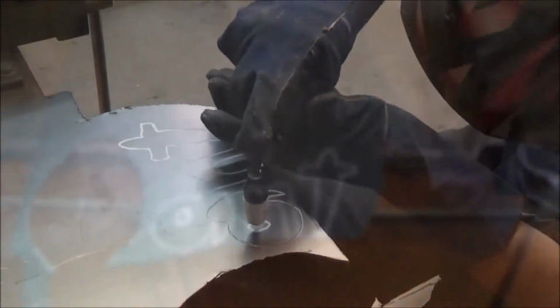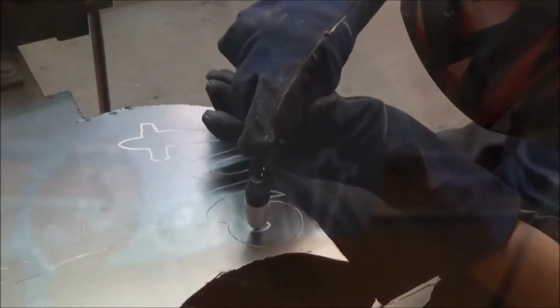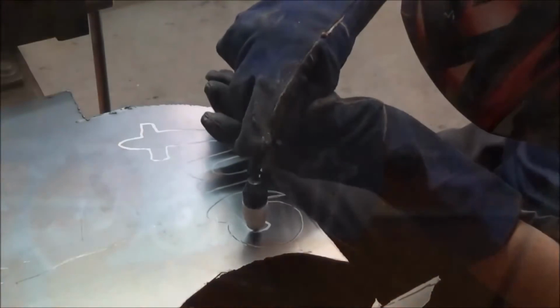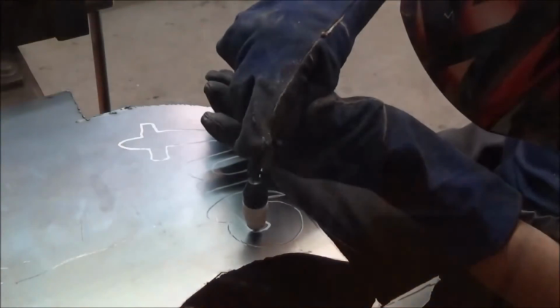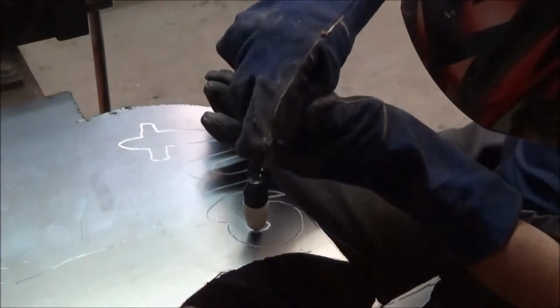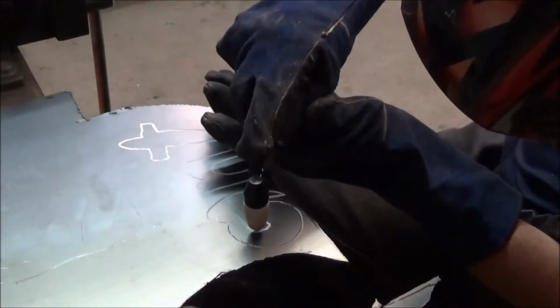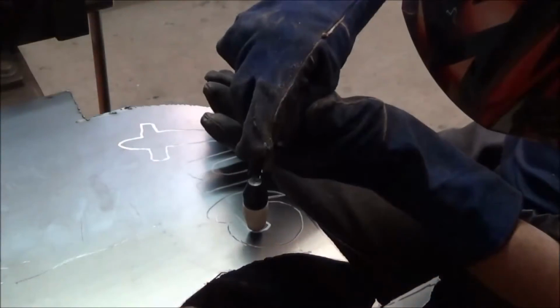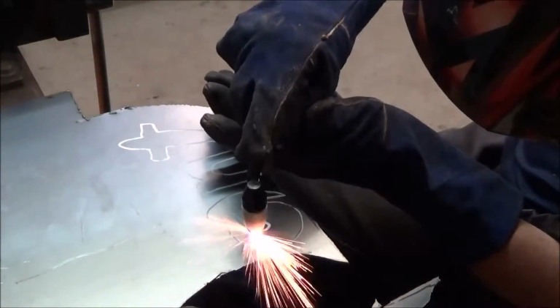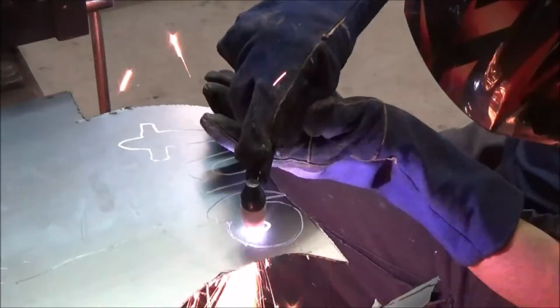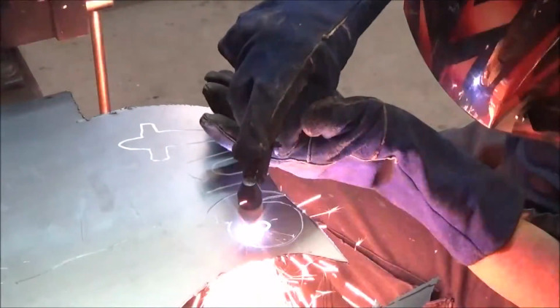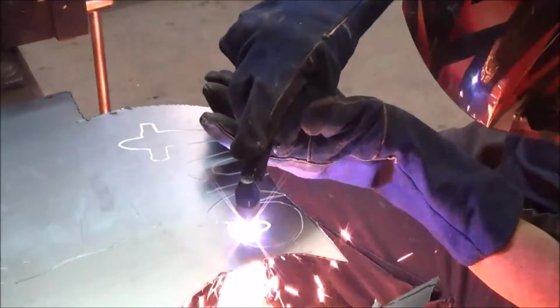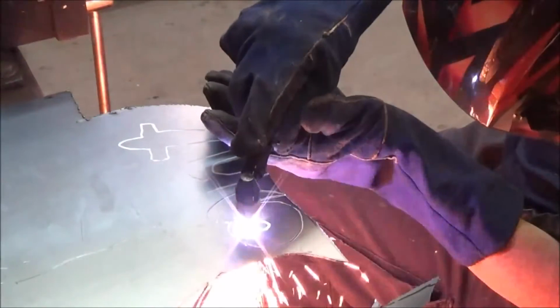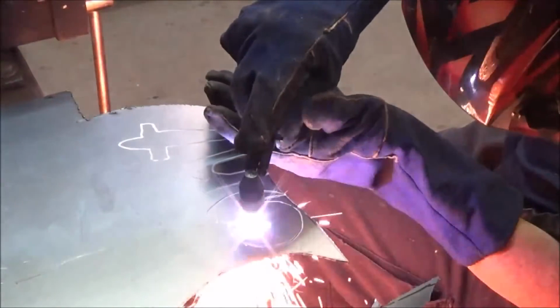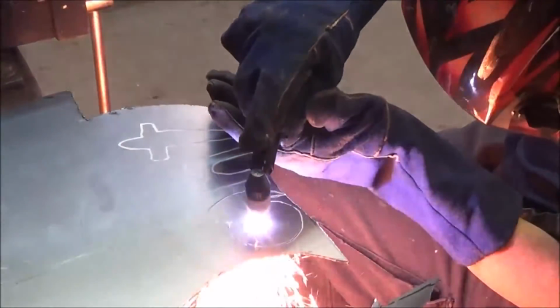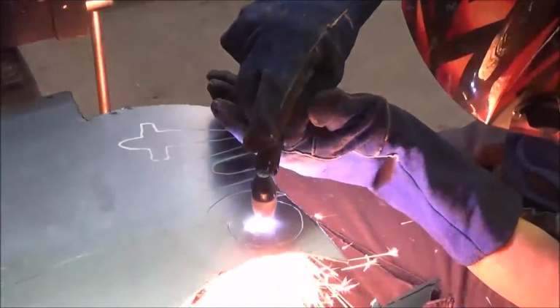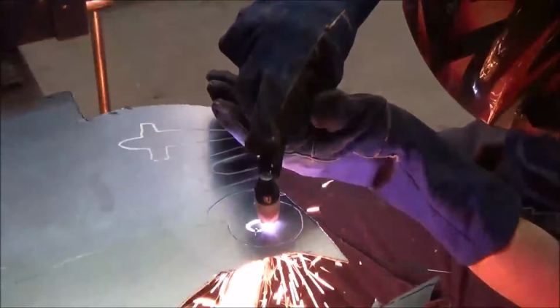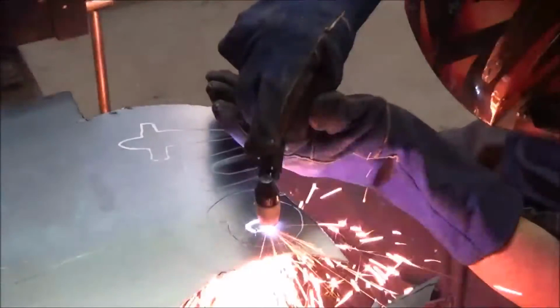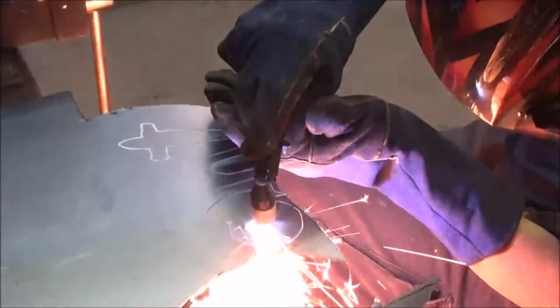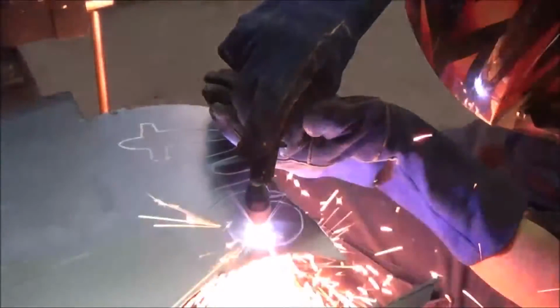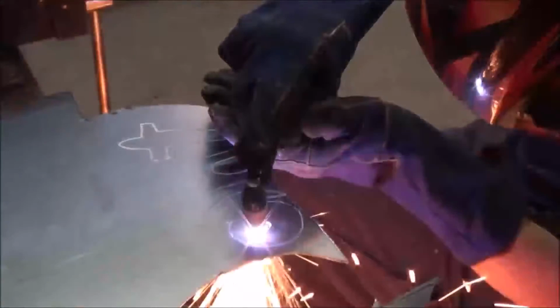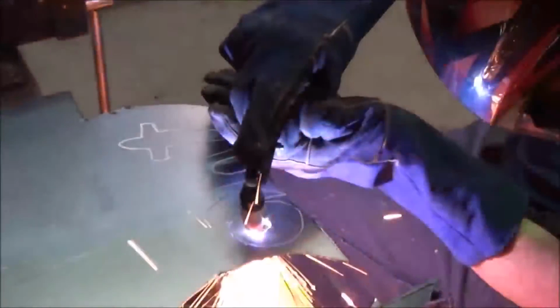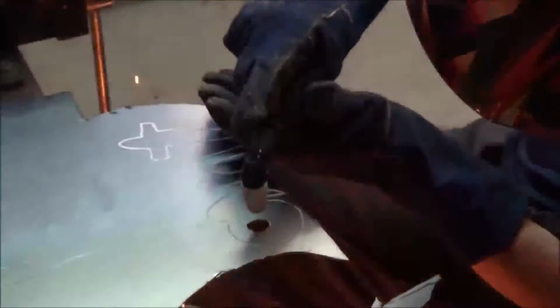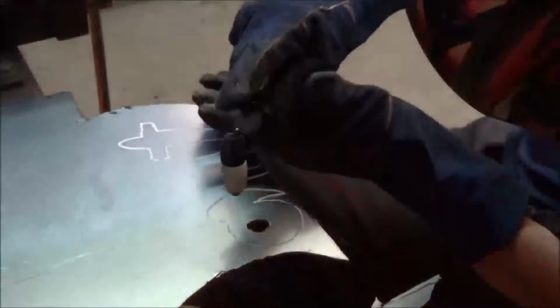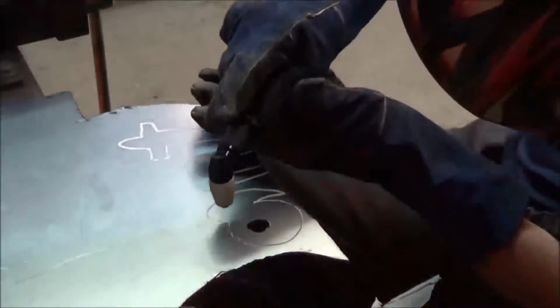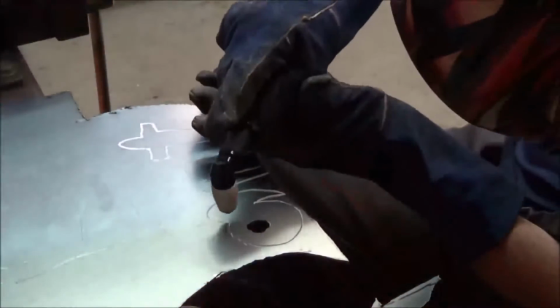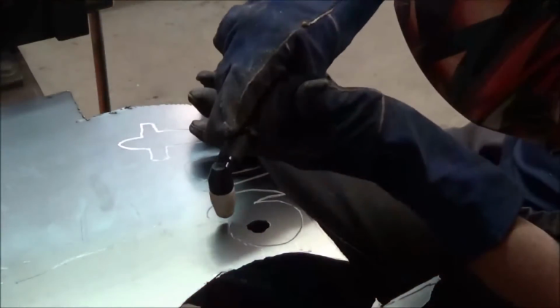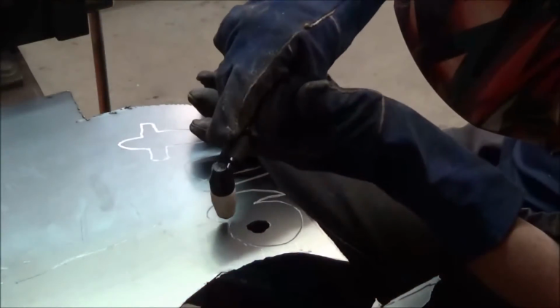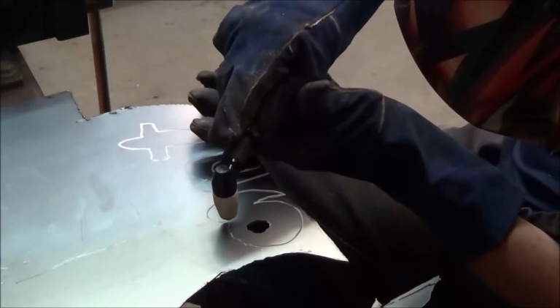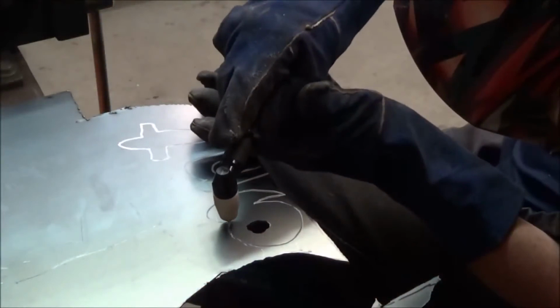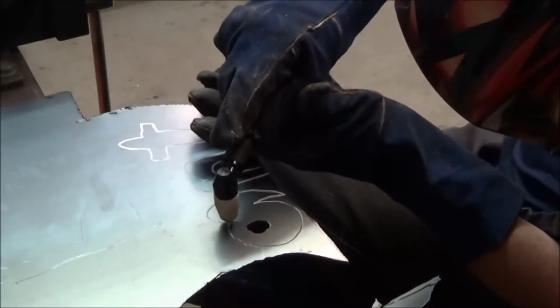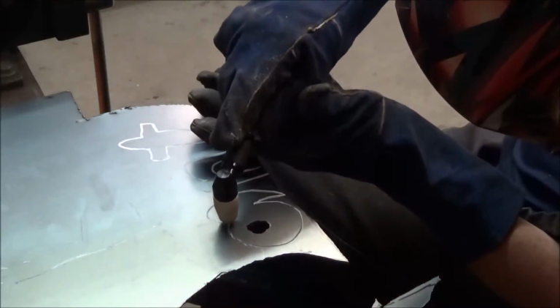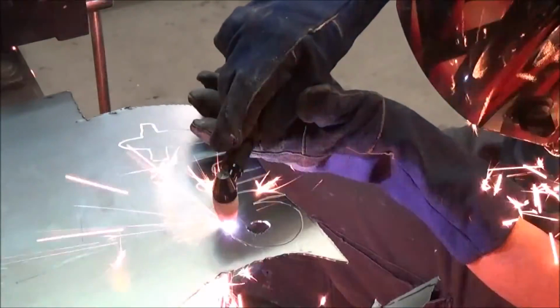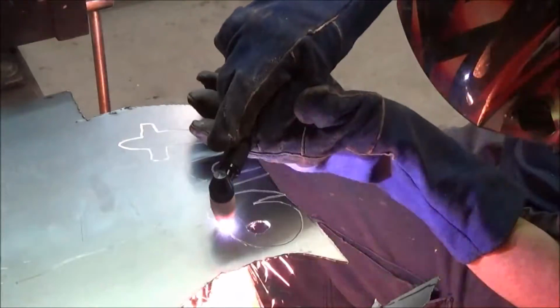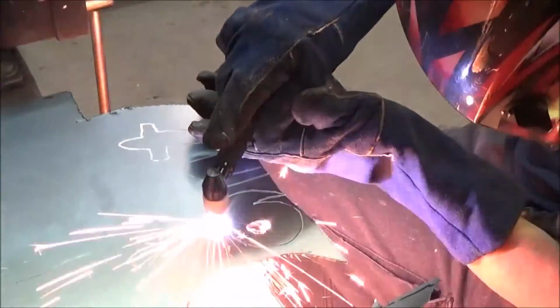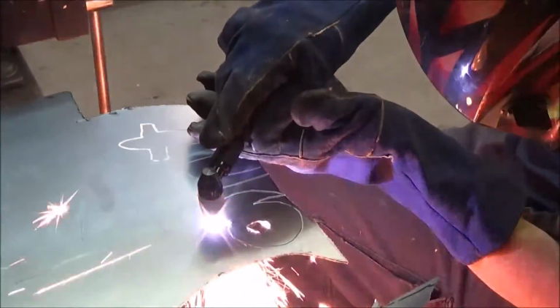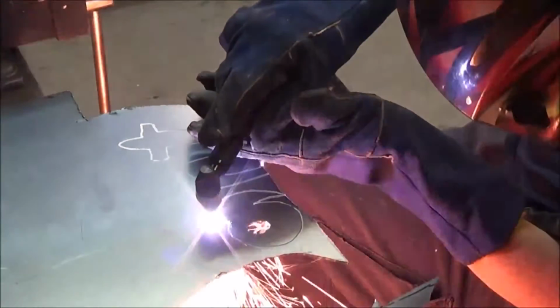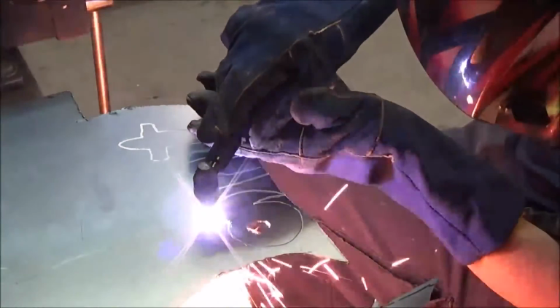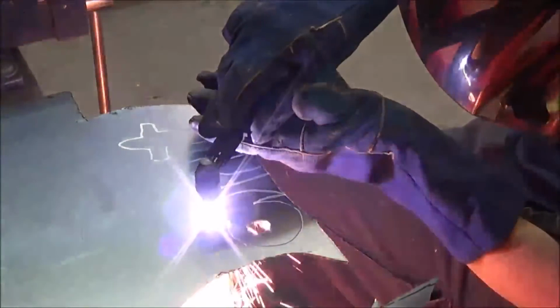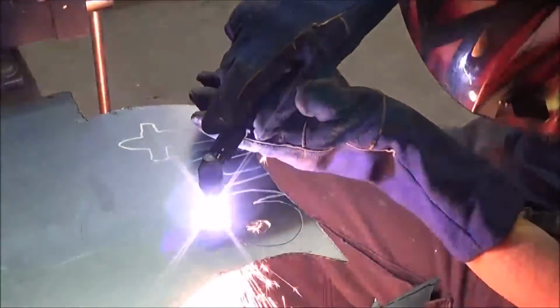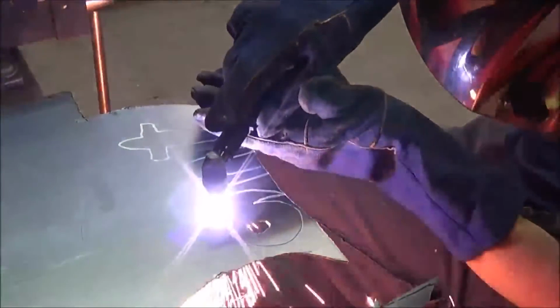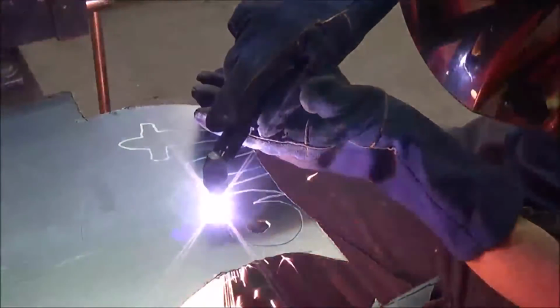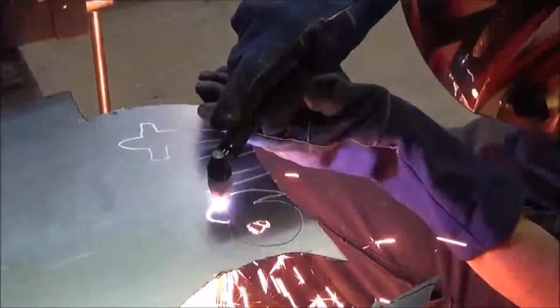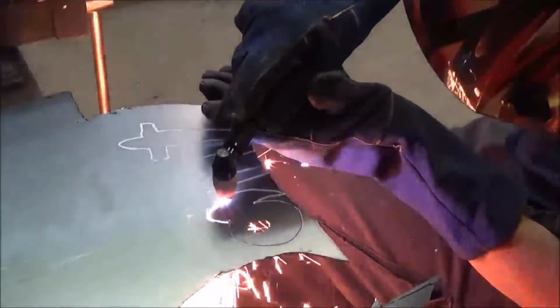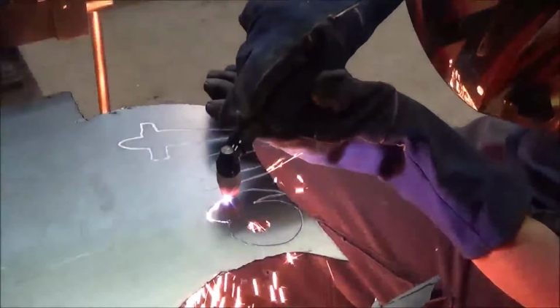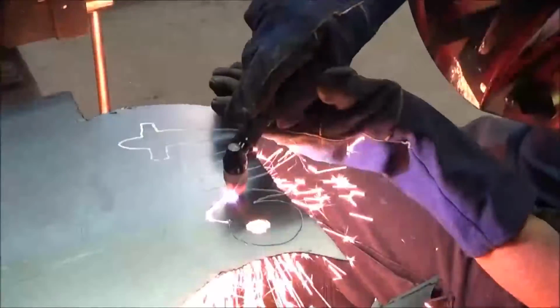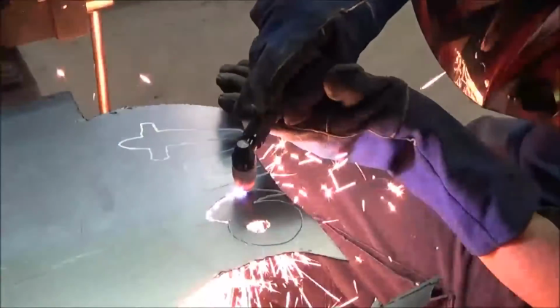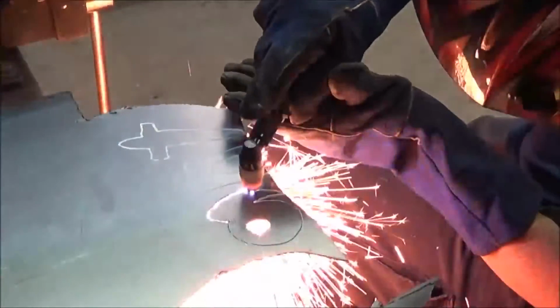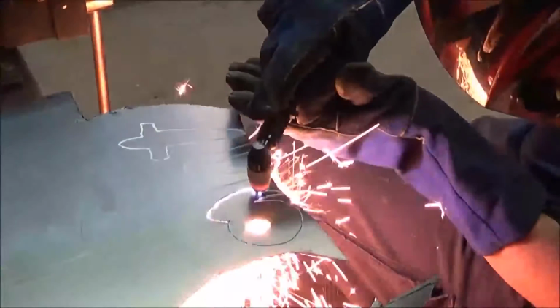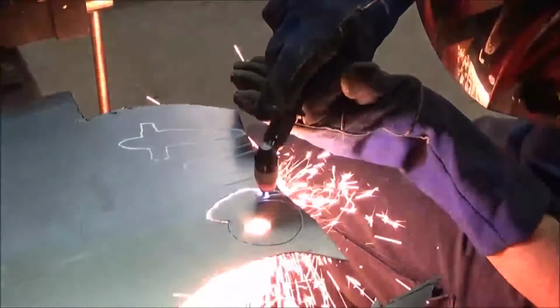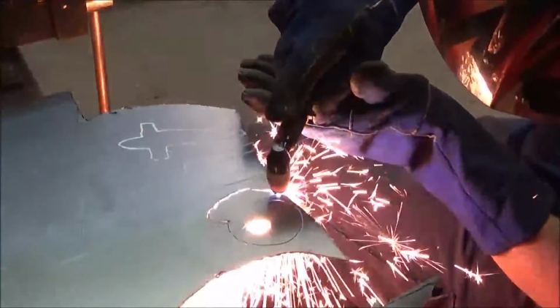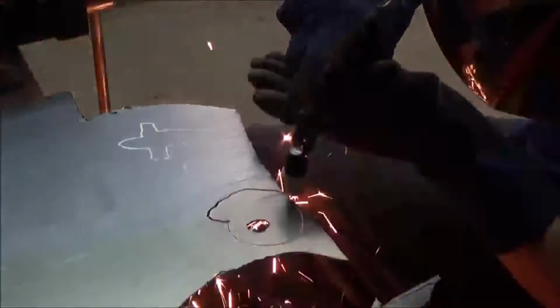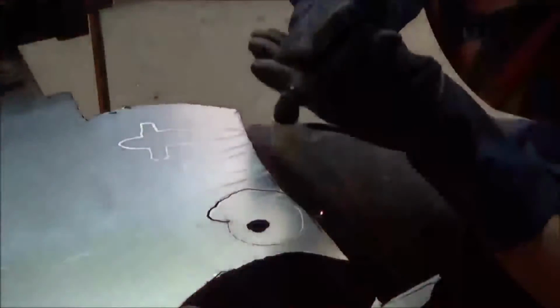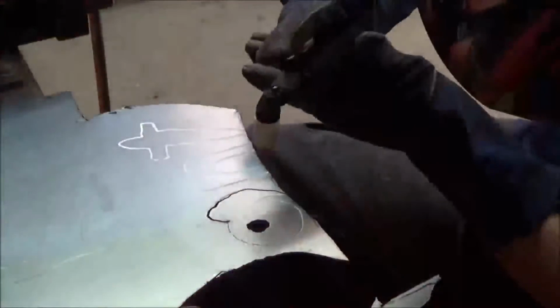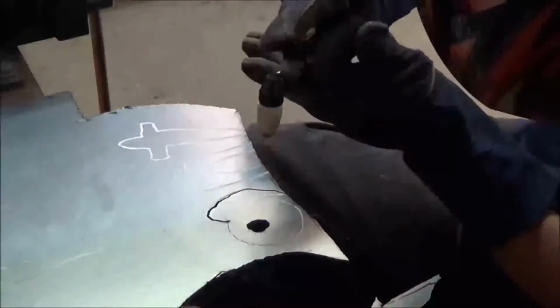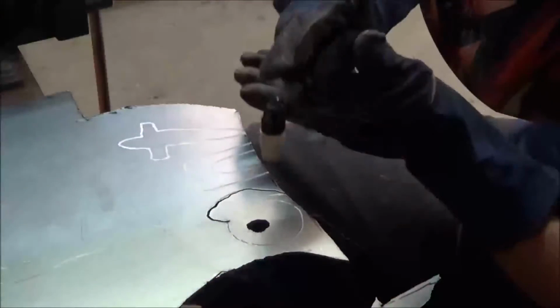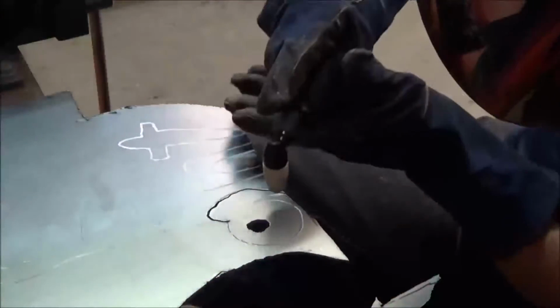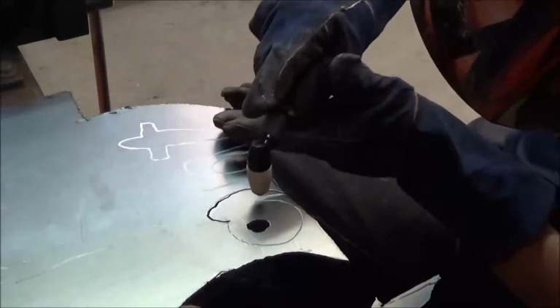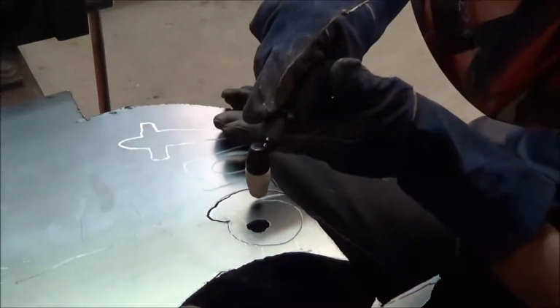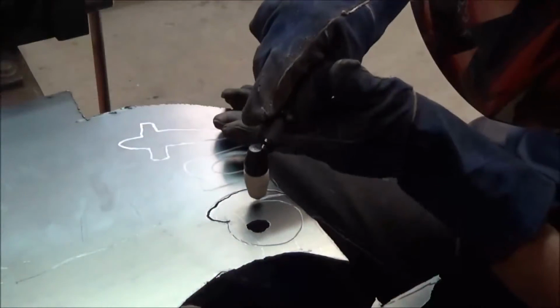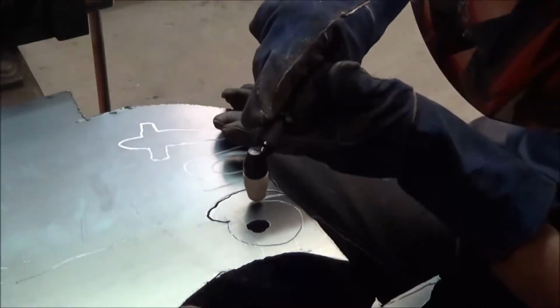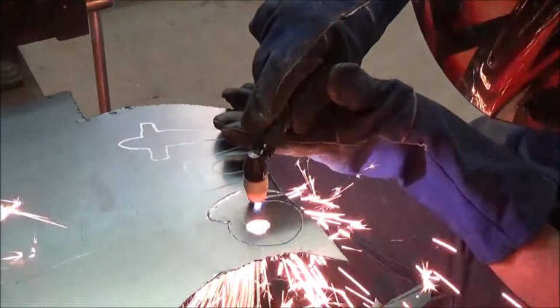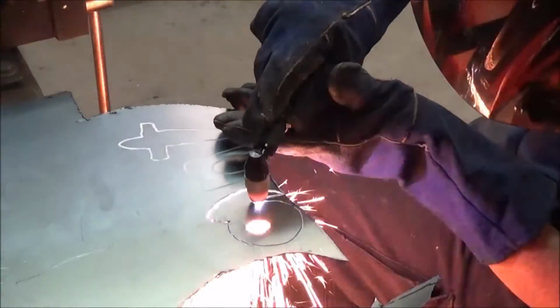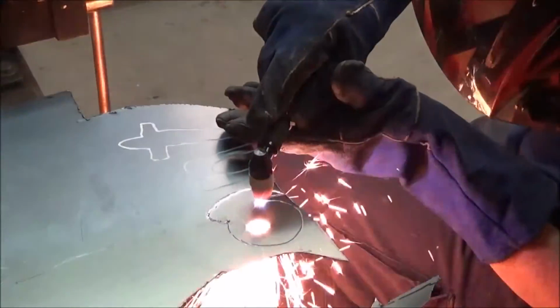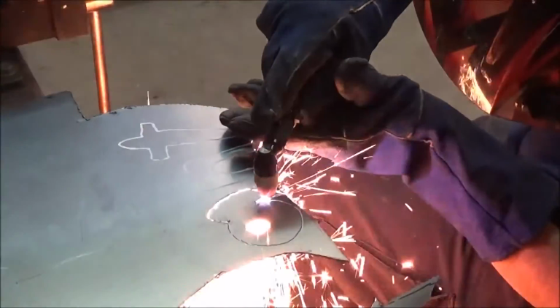It's only a matter of moments to cut out the letters. I've only cut out one side — you'll see why later.